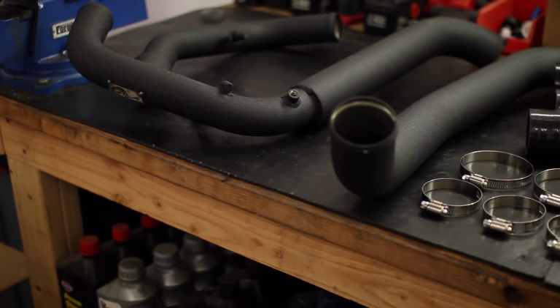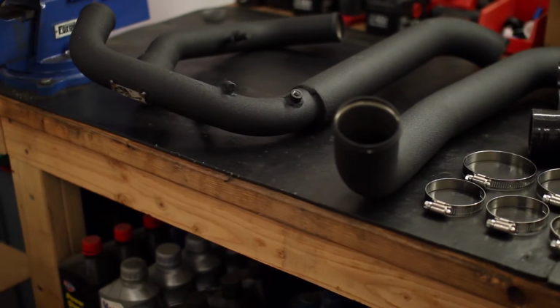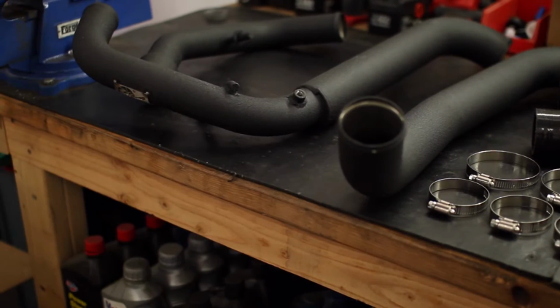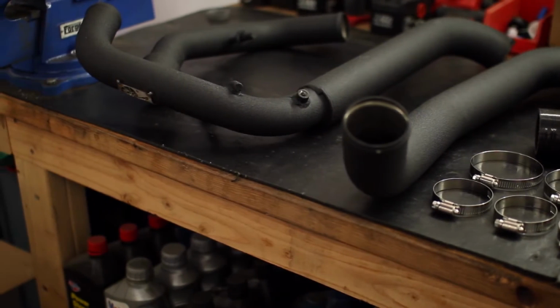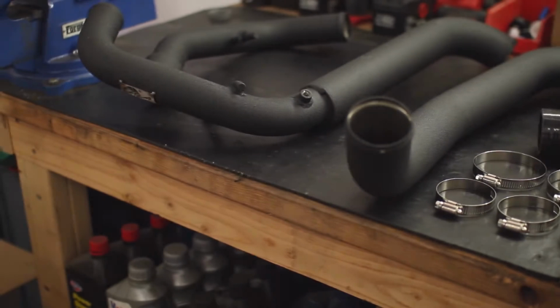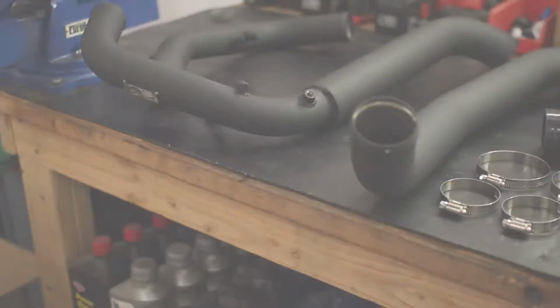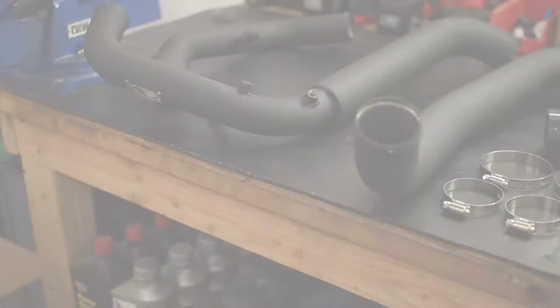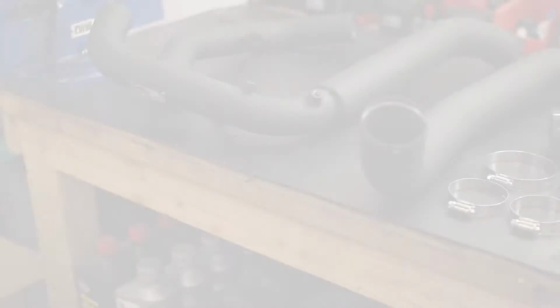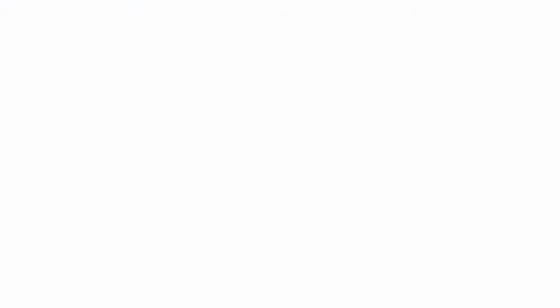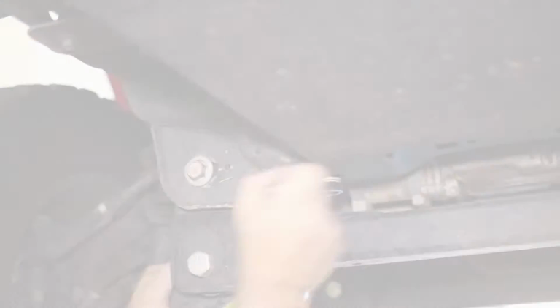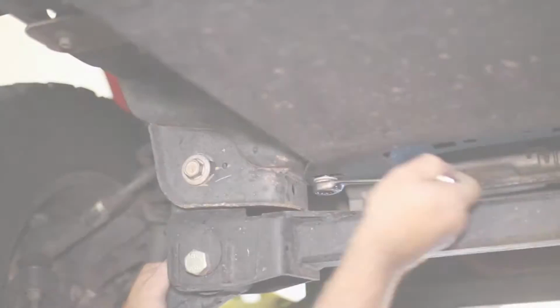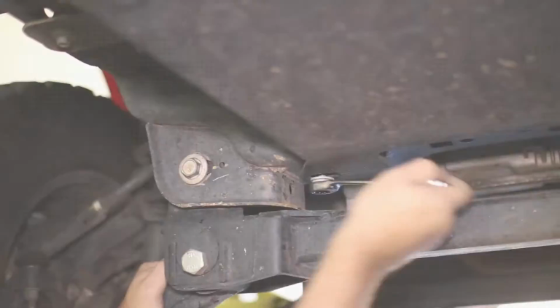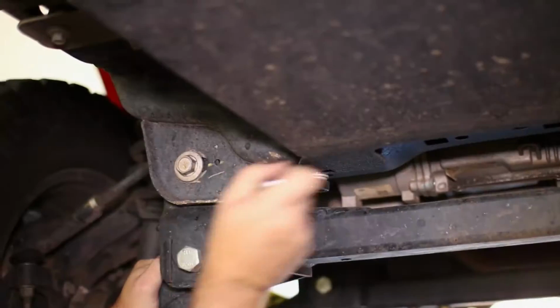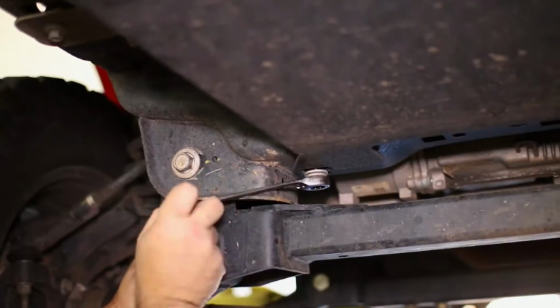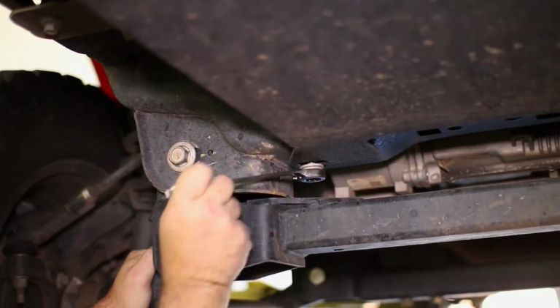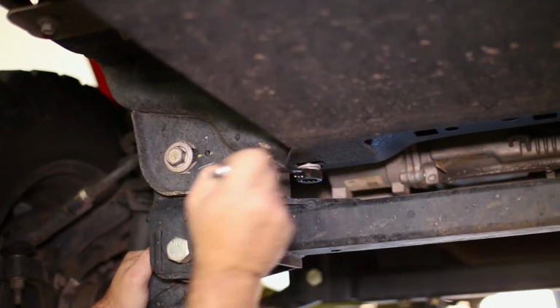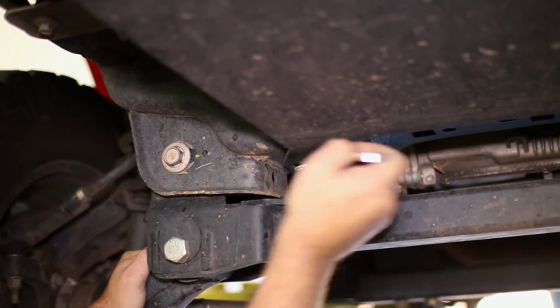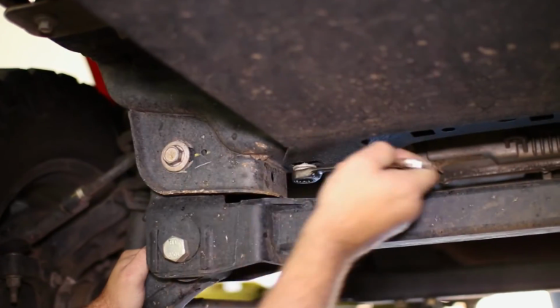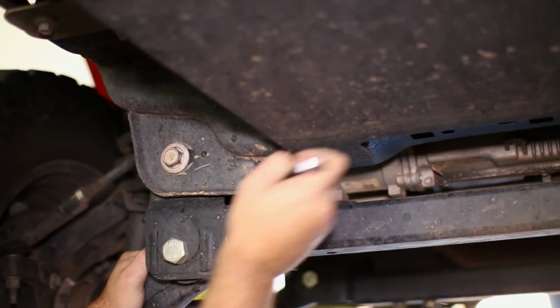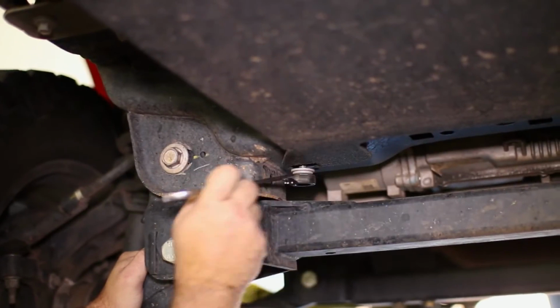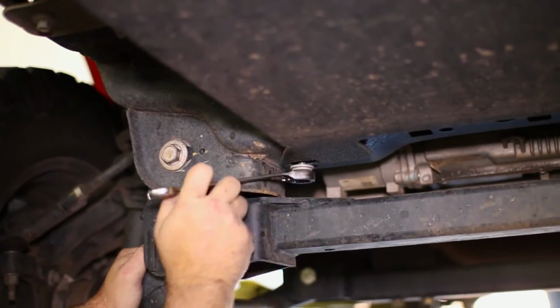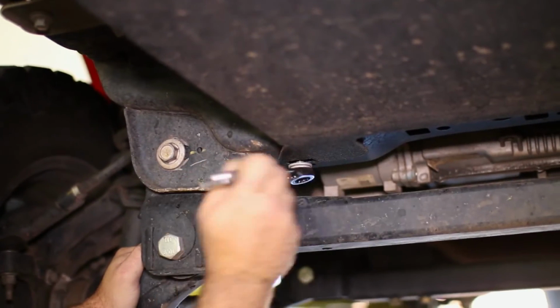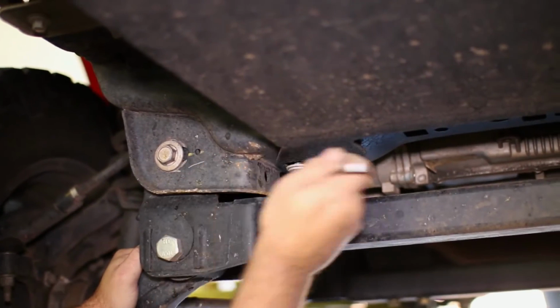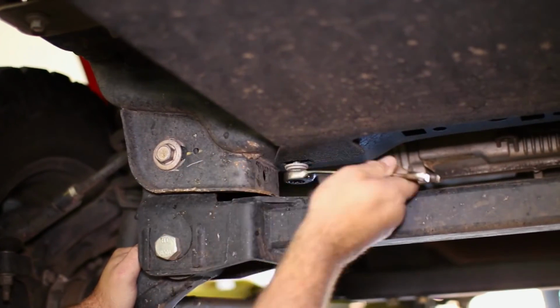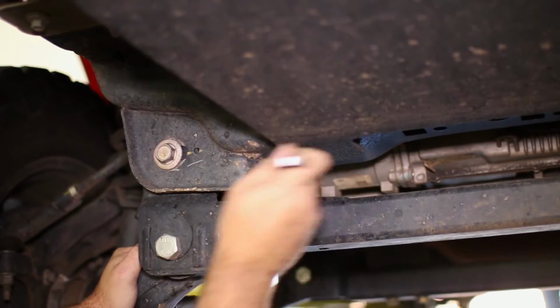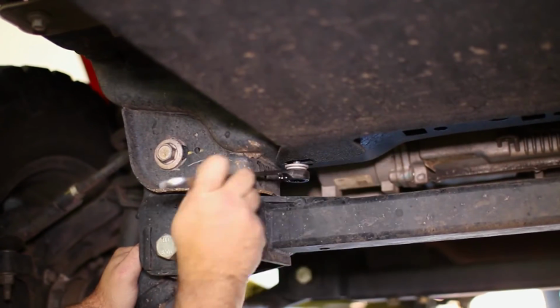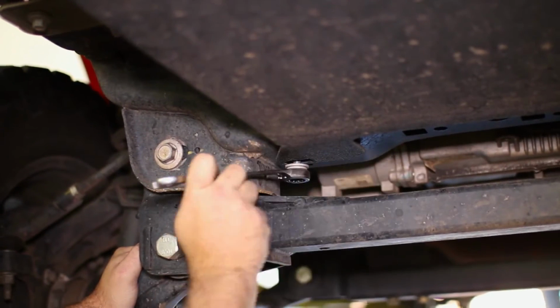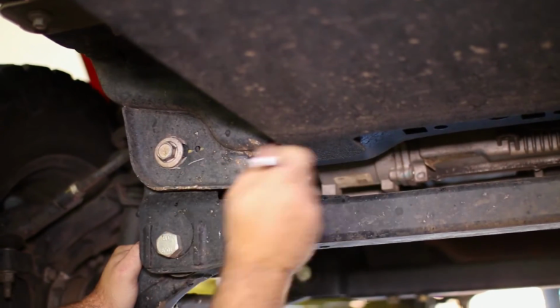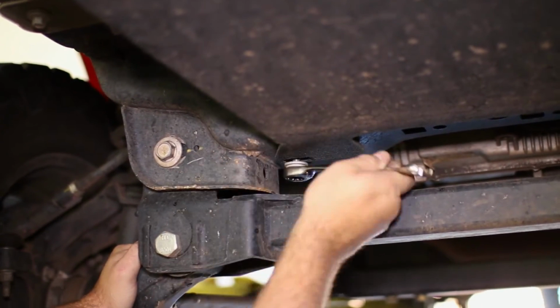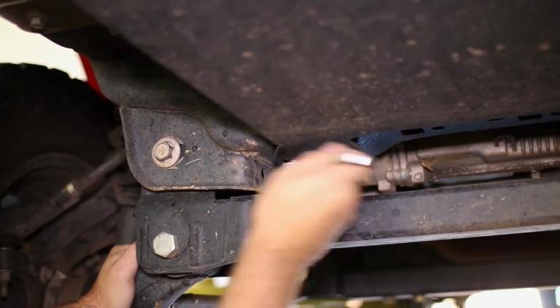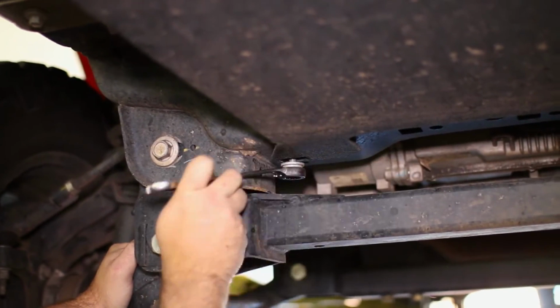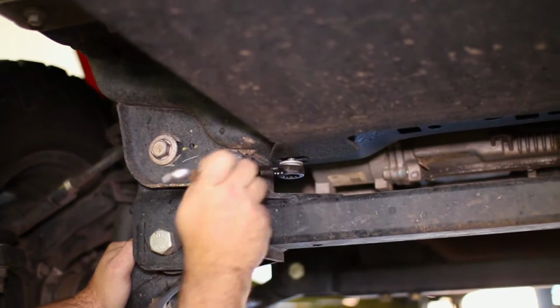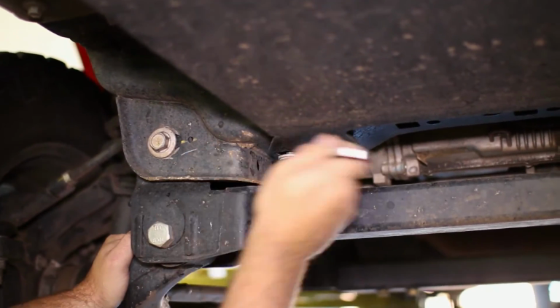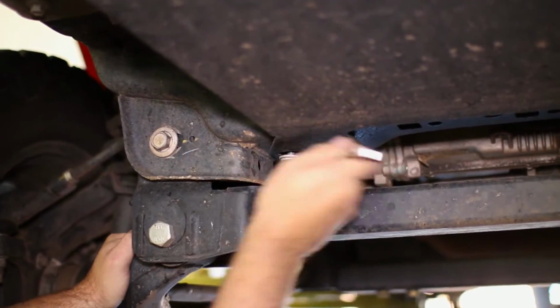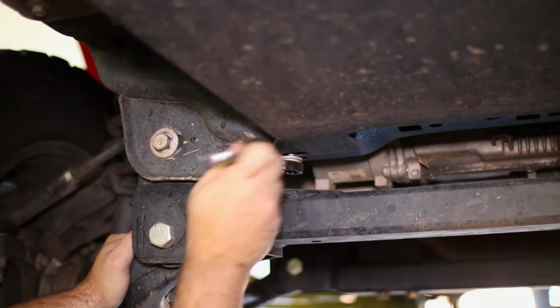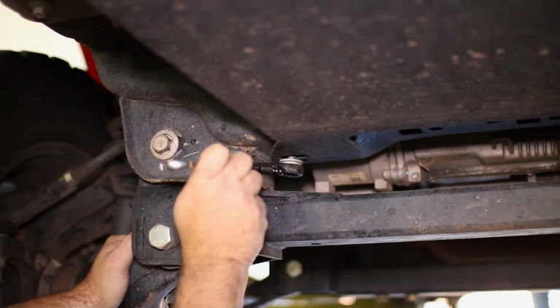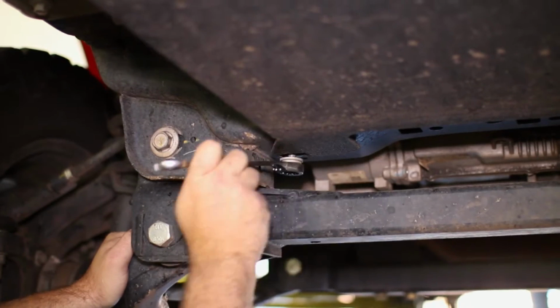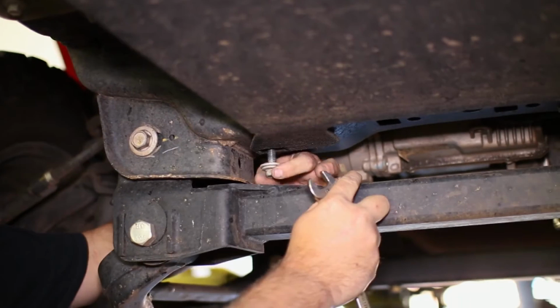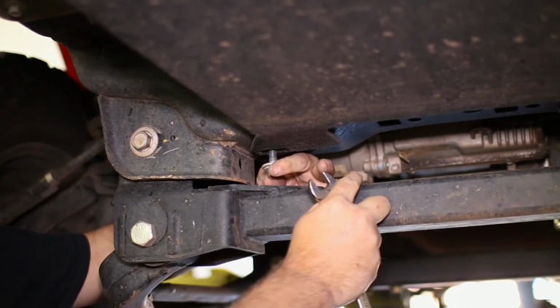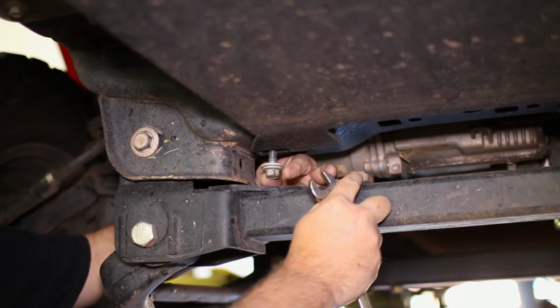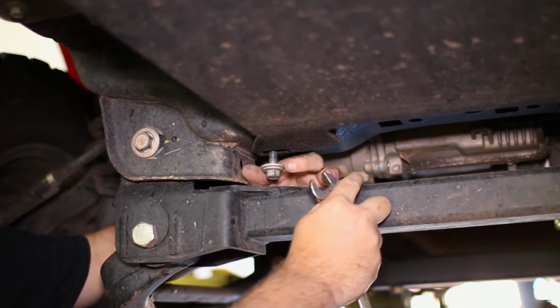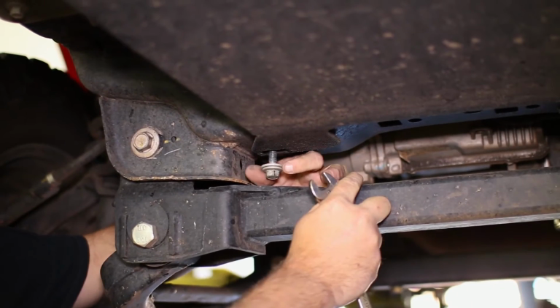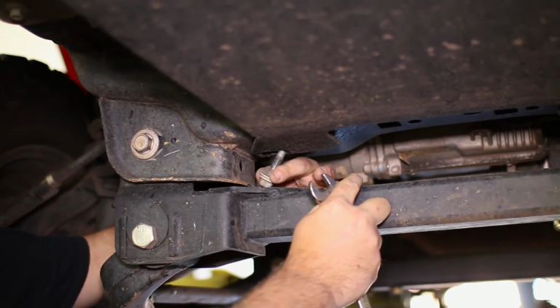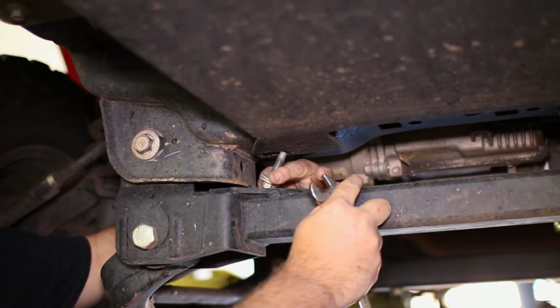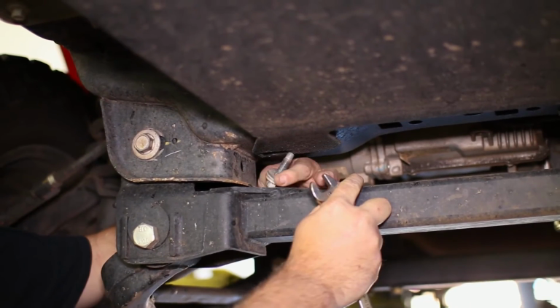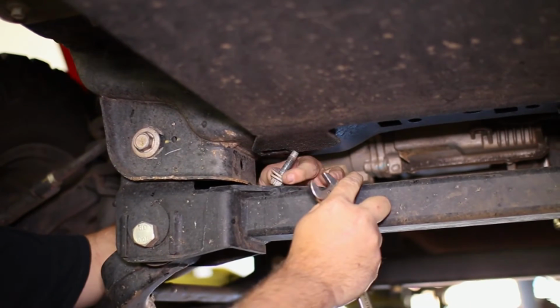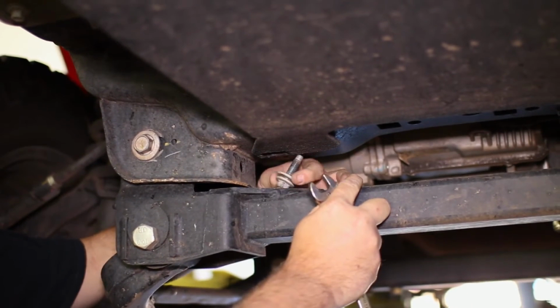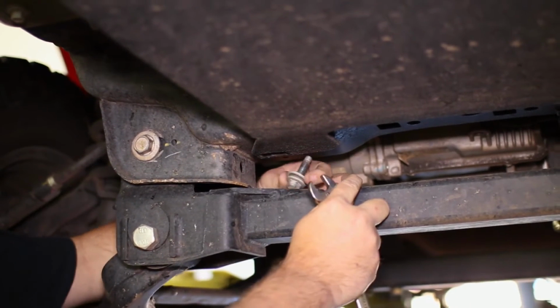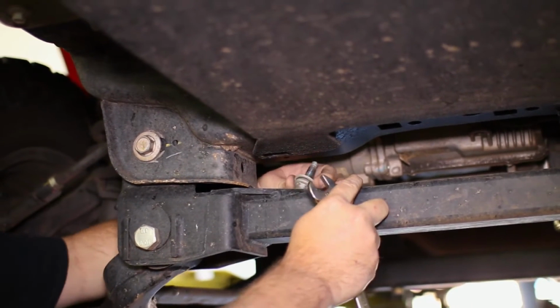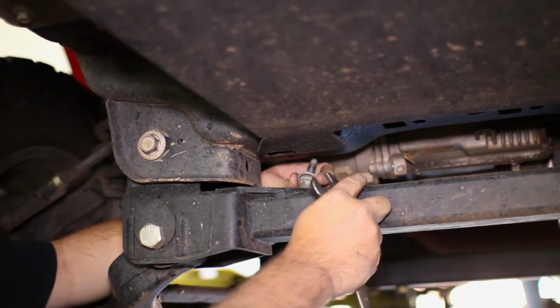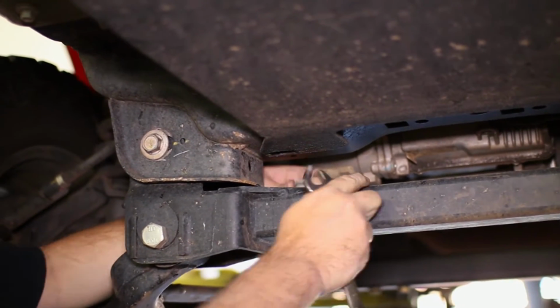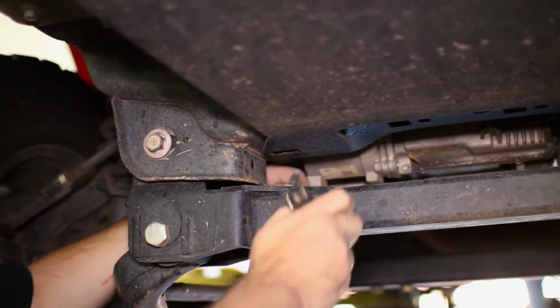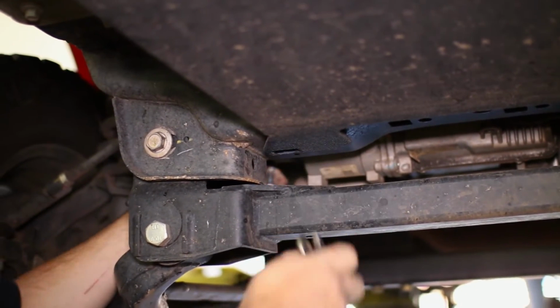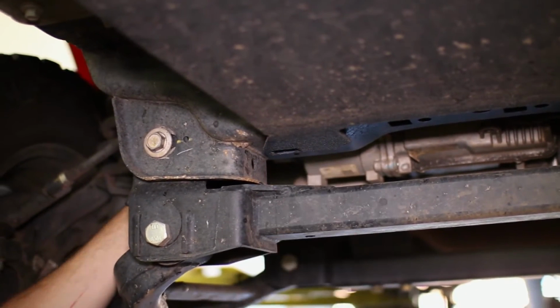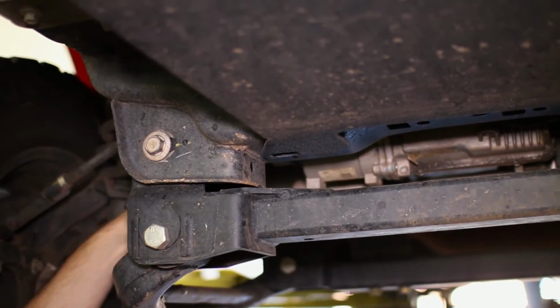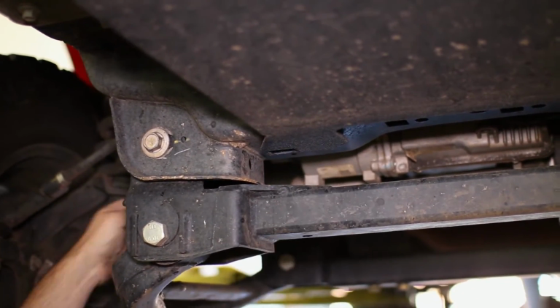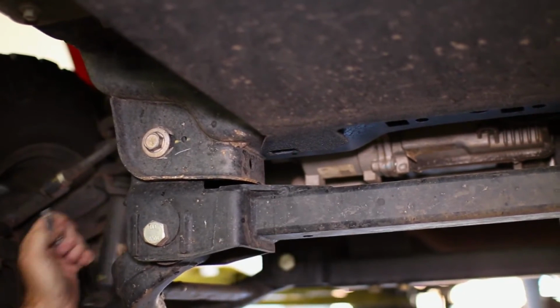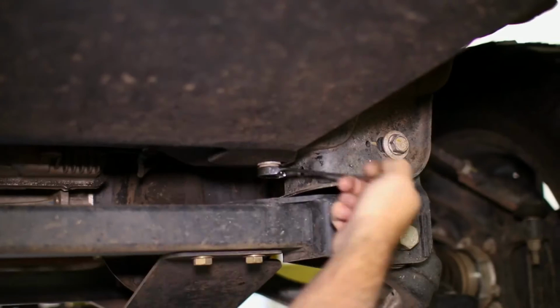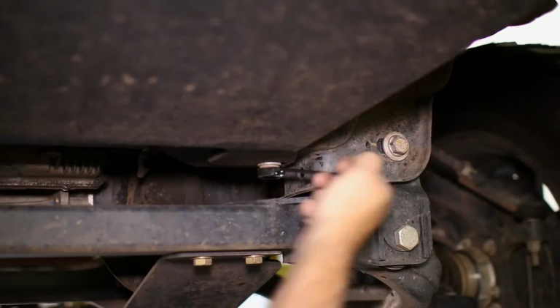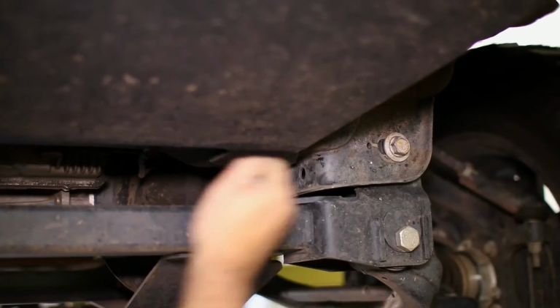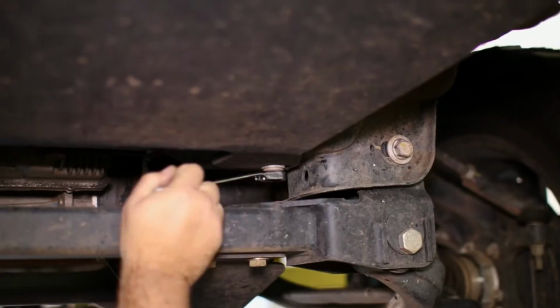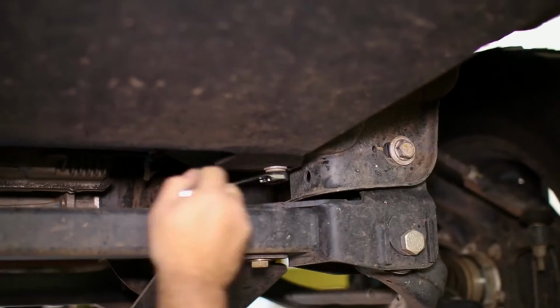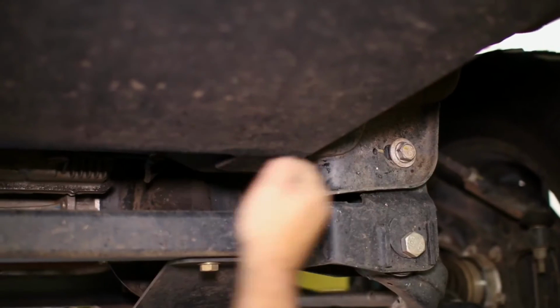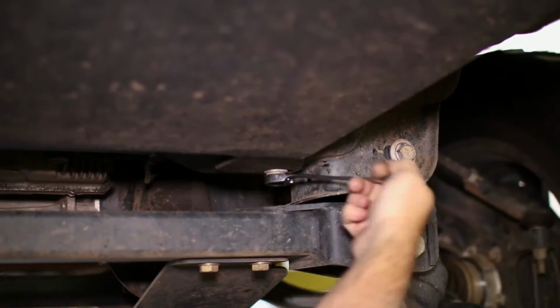To gain access underneath the truck, remove your plastic shield underneath the front bumper. Our aftermarket bumper requires us to remove the skid plate for access.